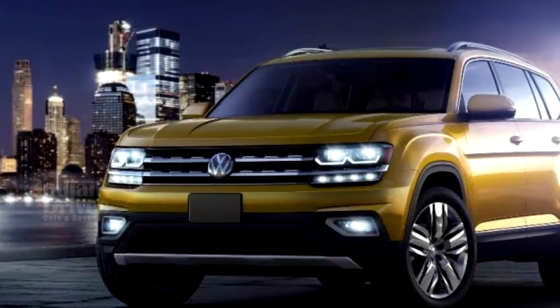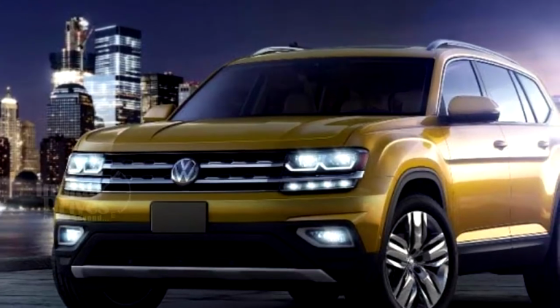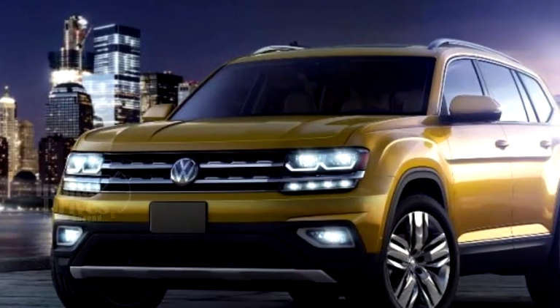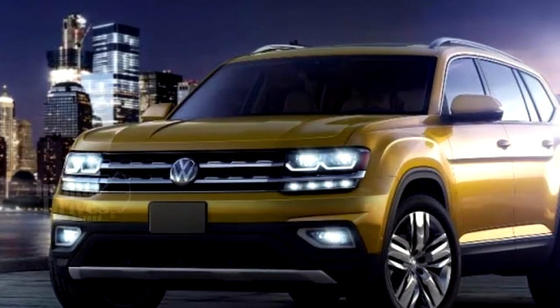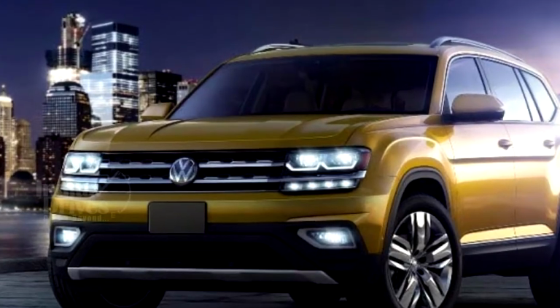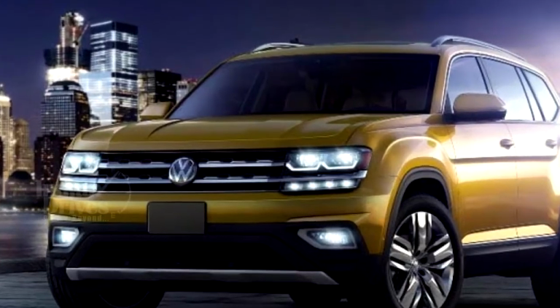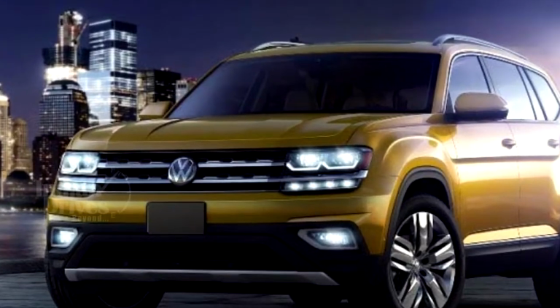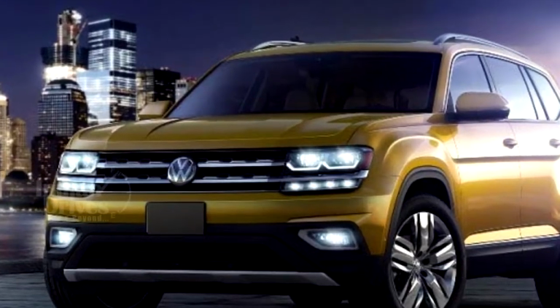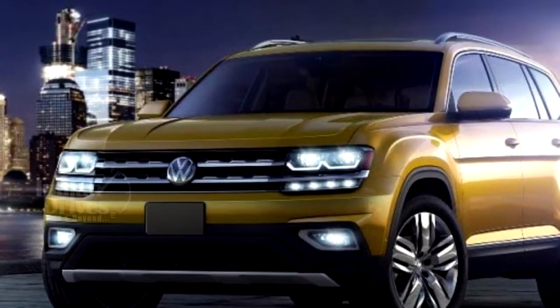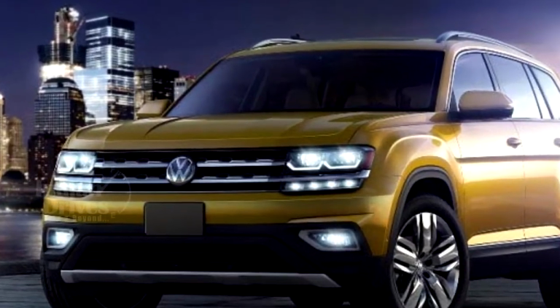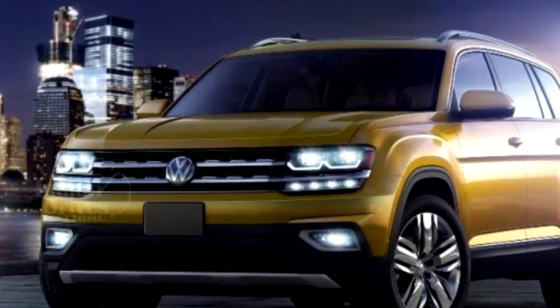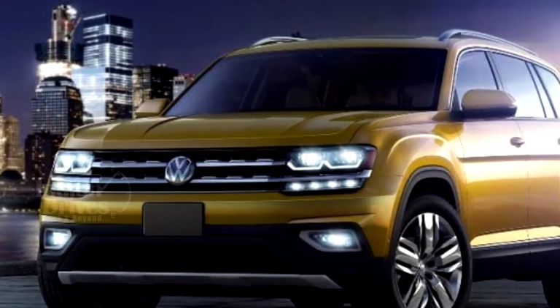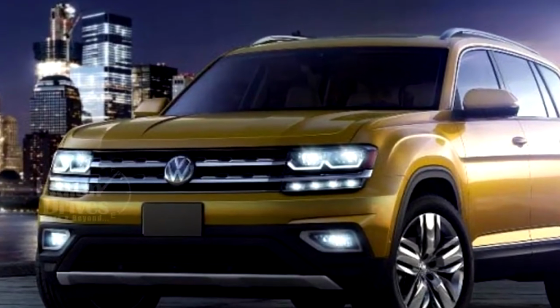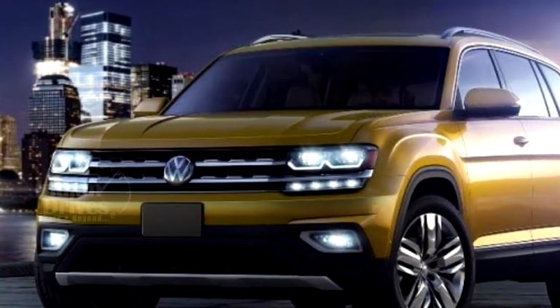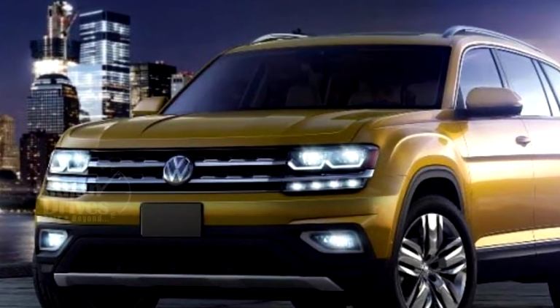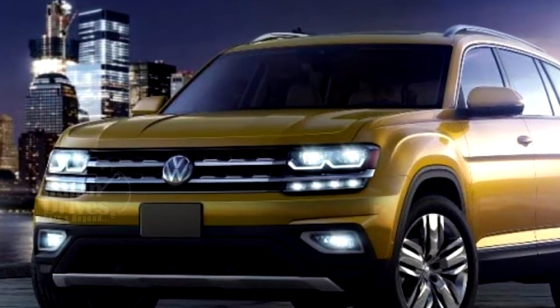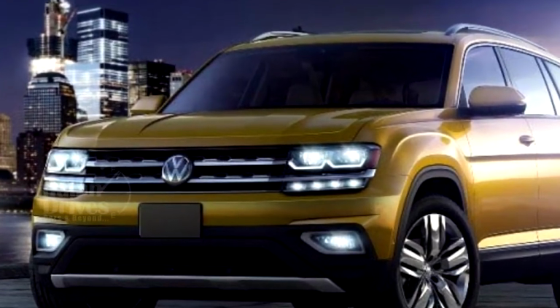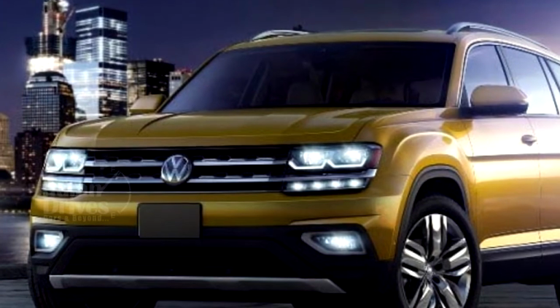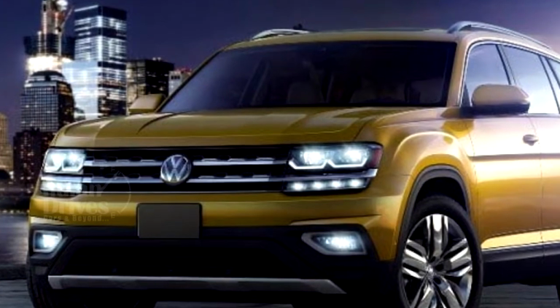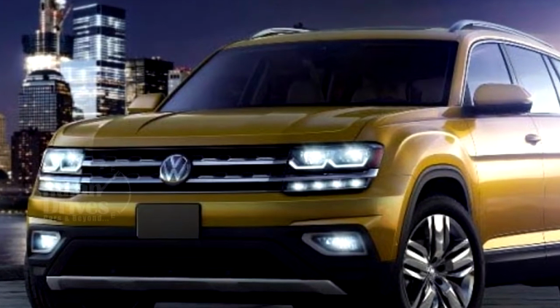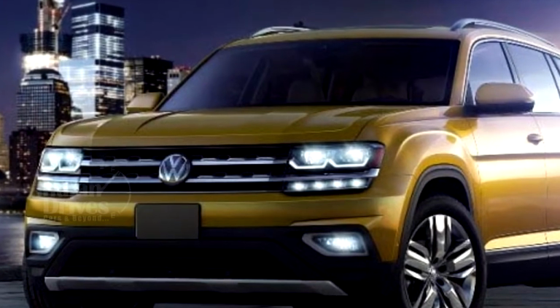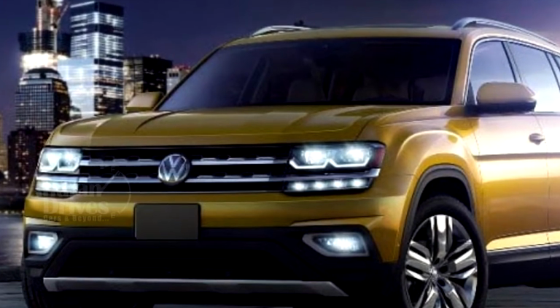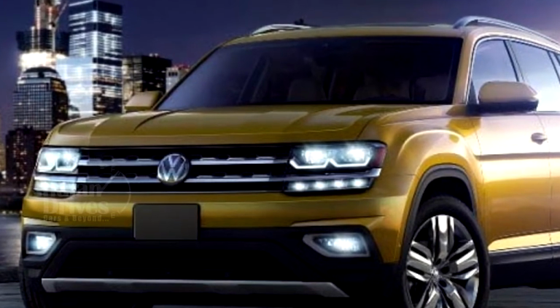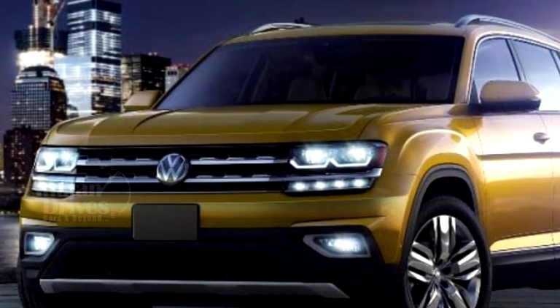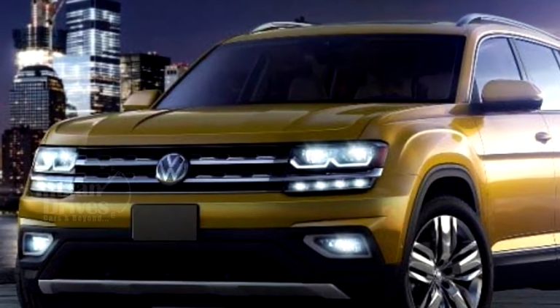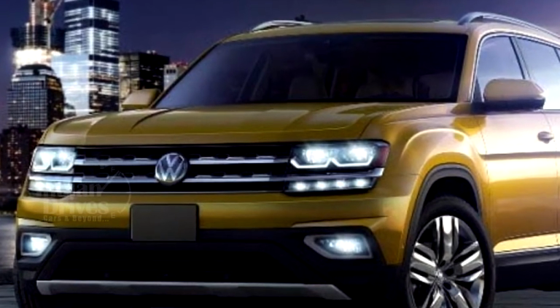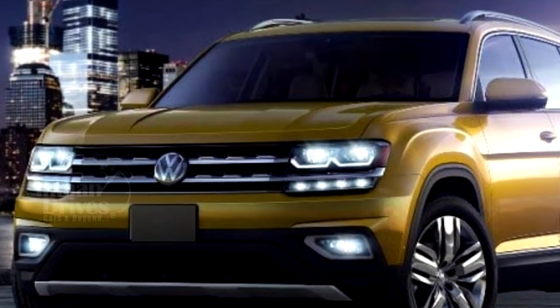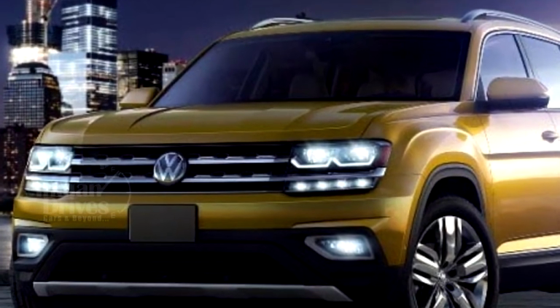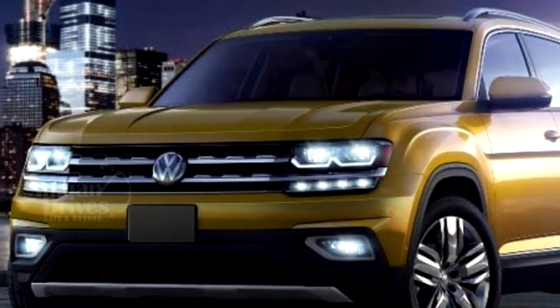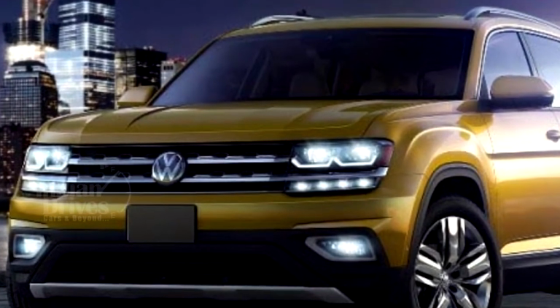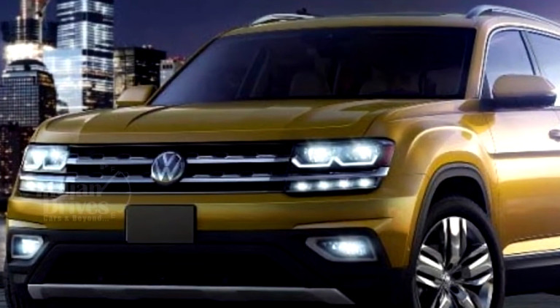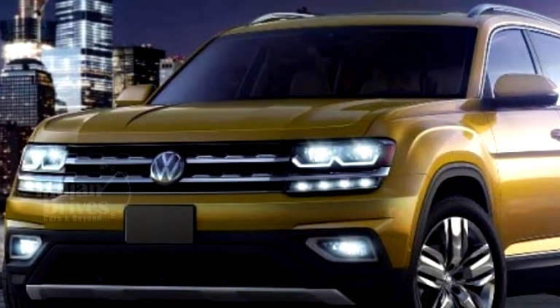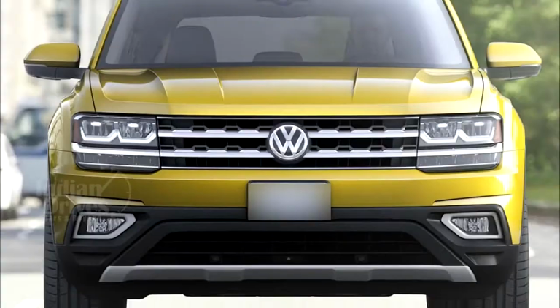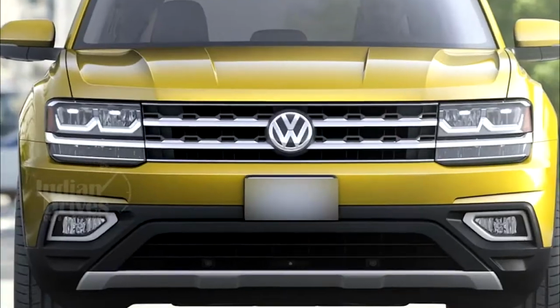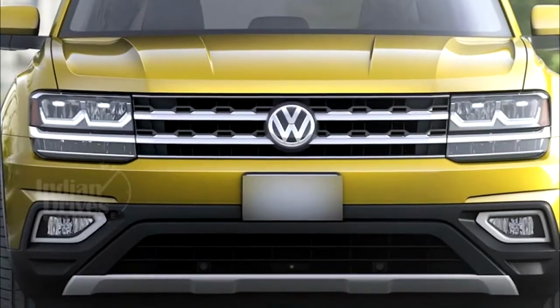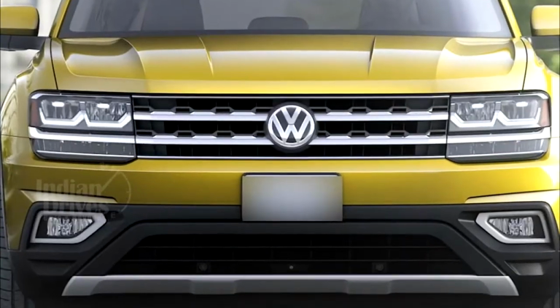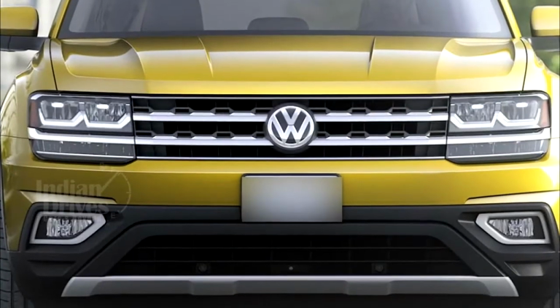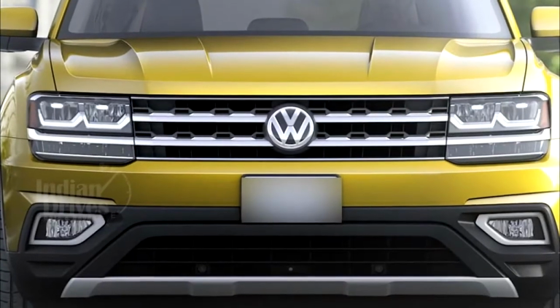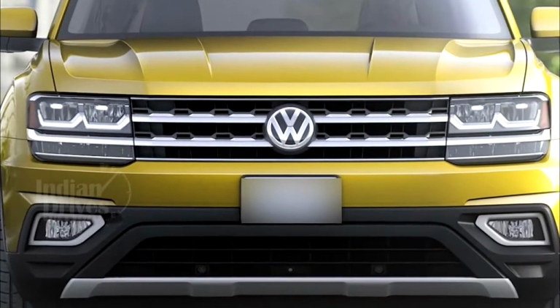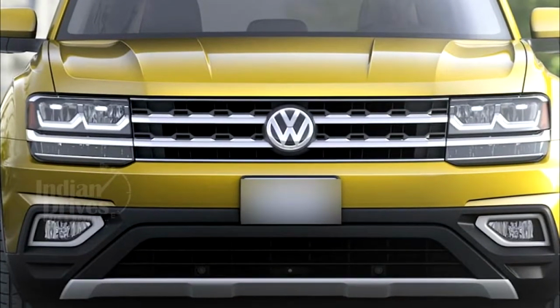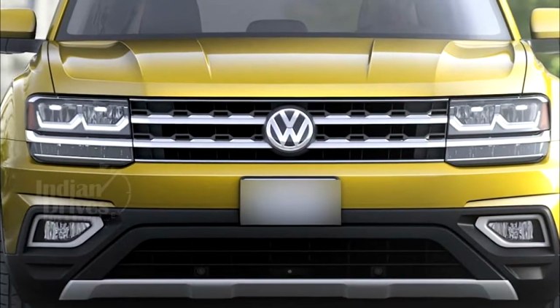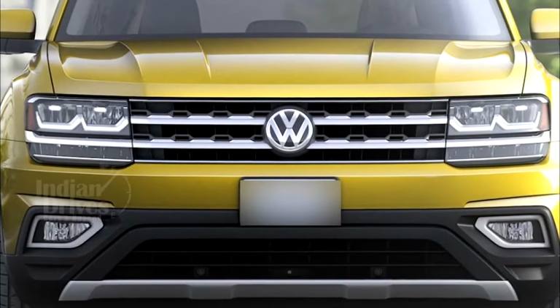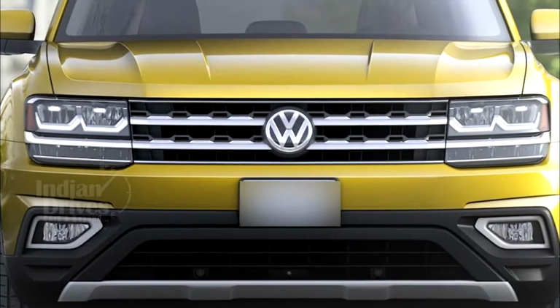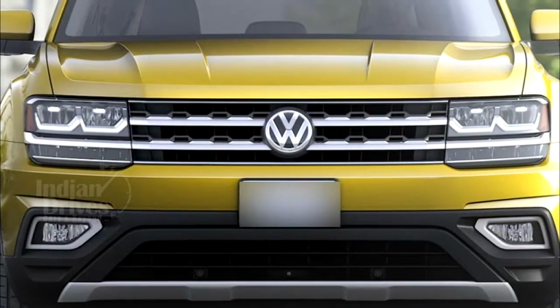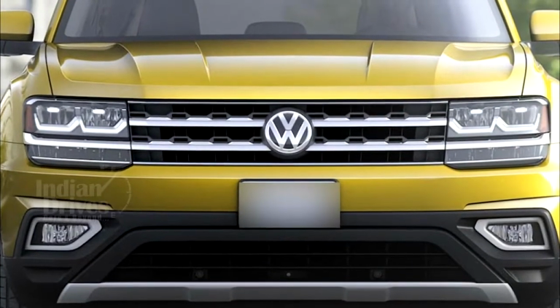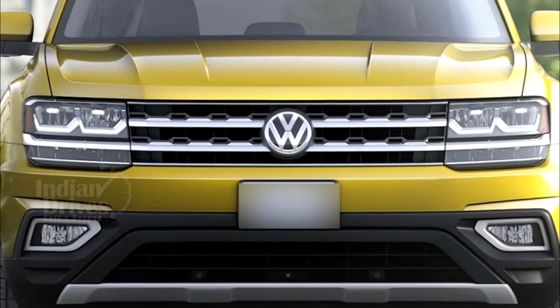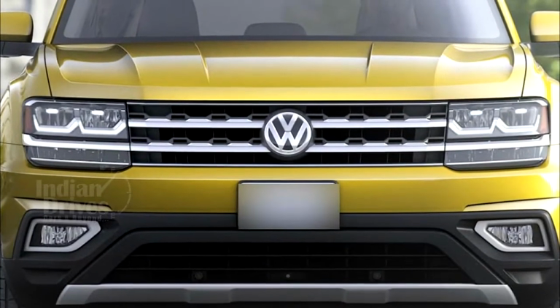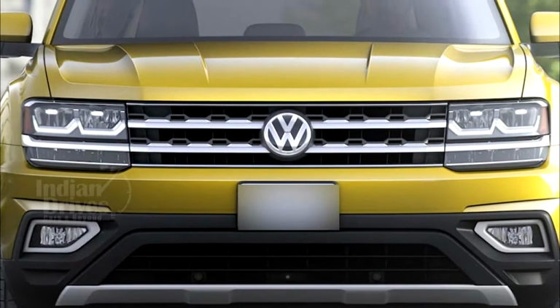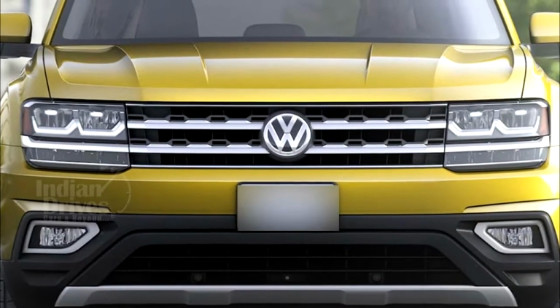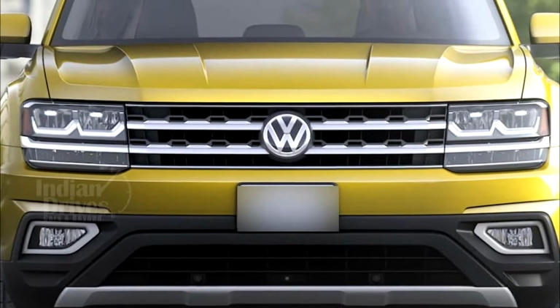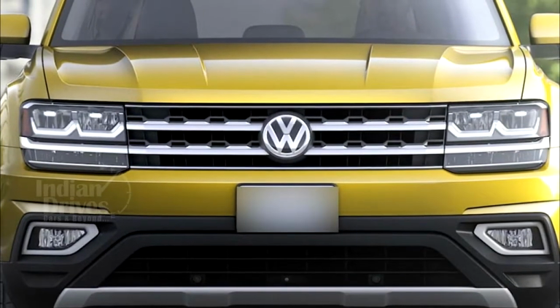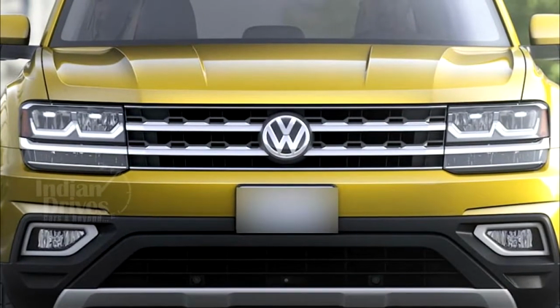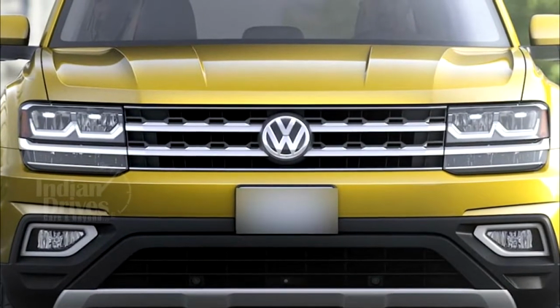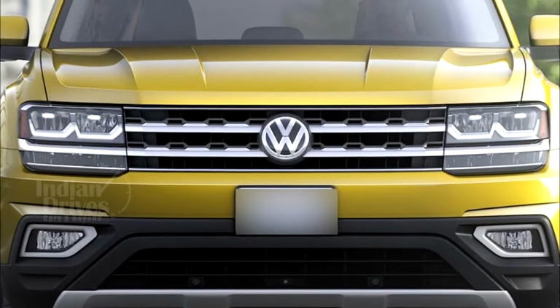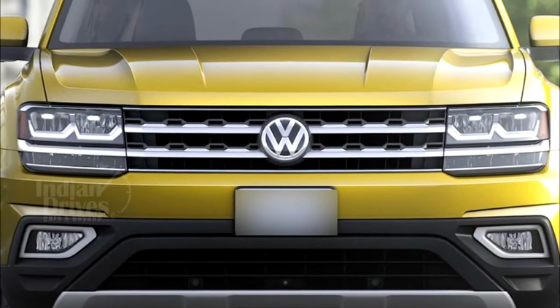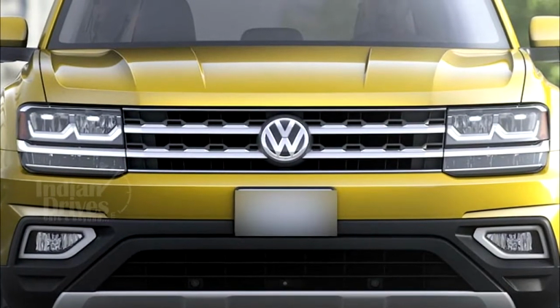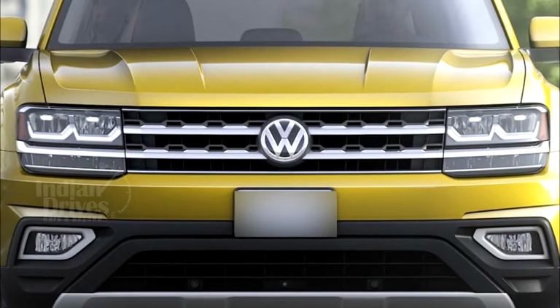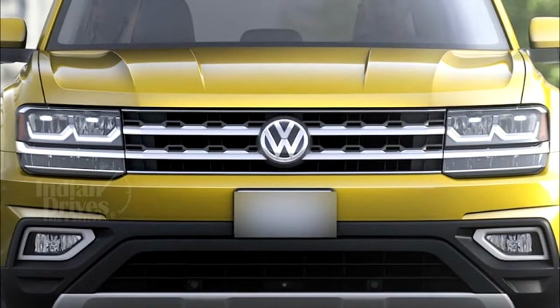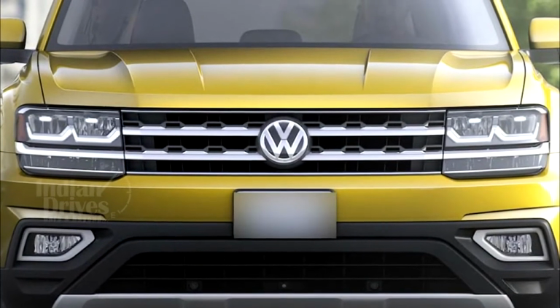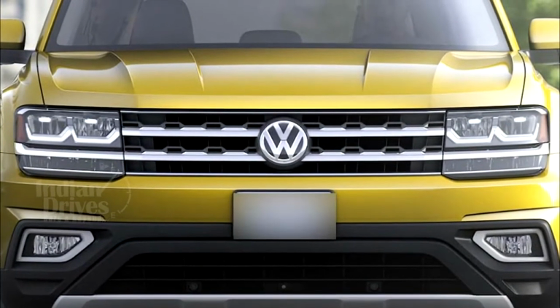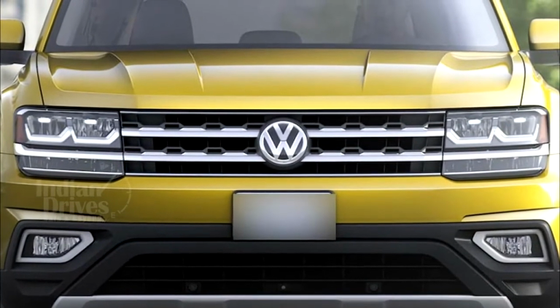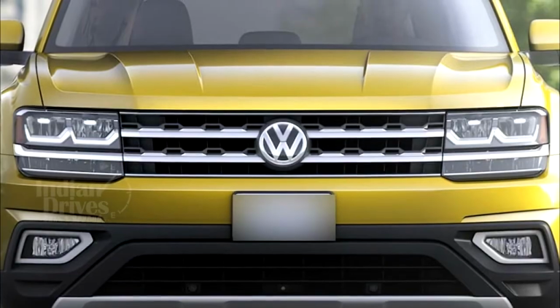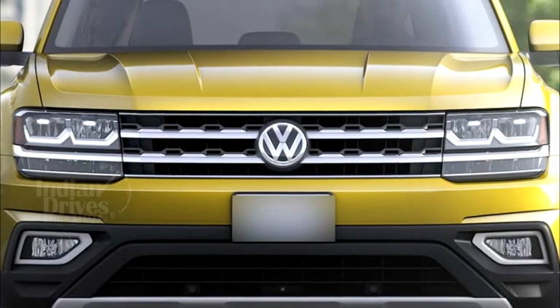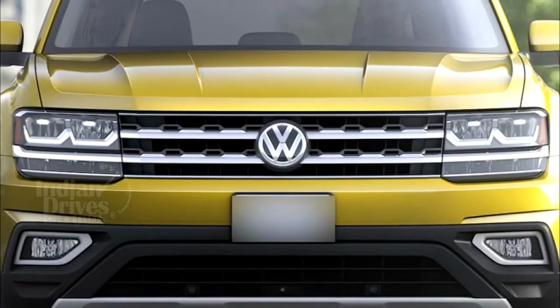Design-wise, the Atlas sports square daytime running lights, a thick front grille, muscular wheel arcs and sharp tail lights.